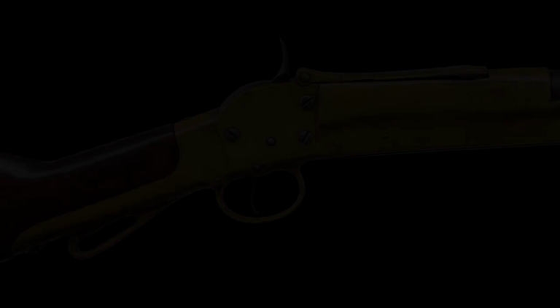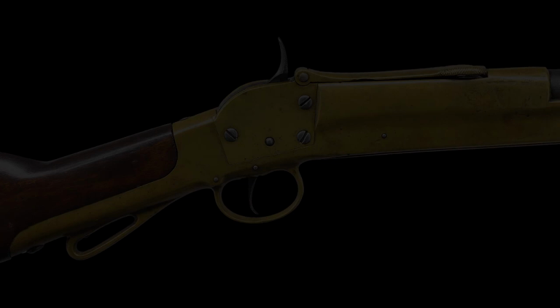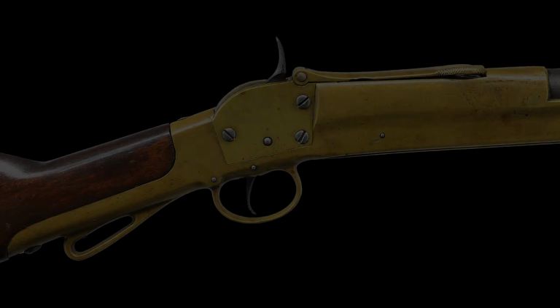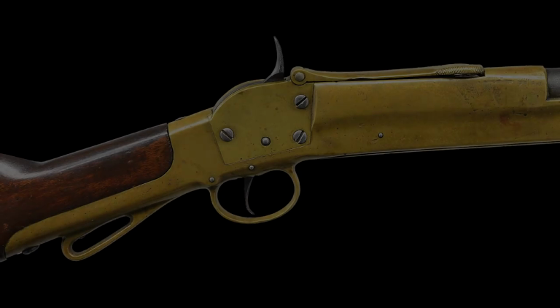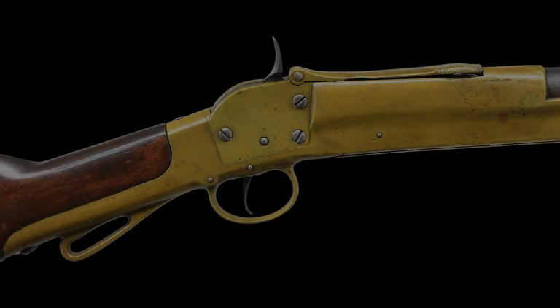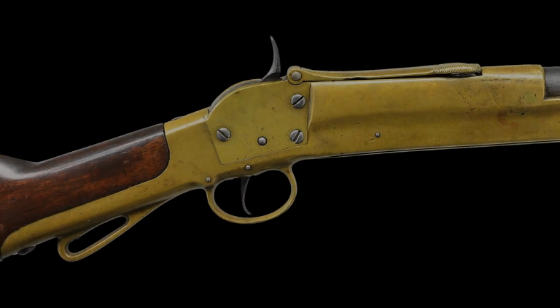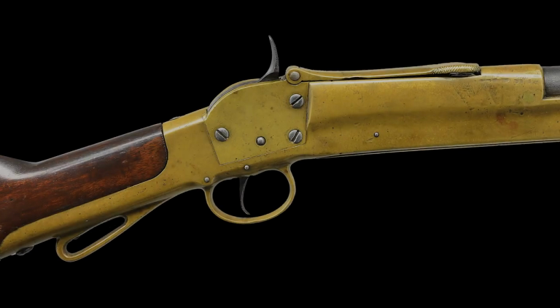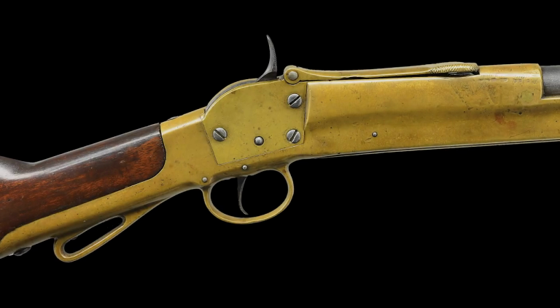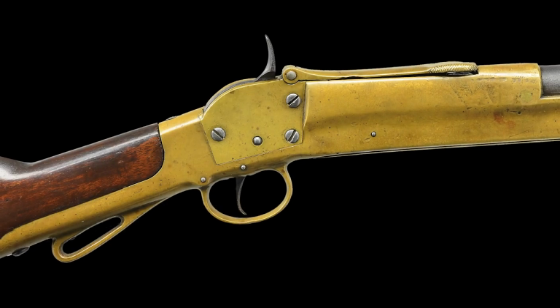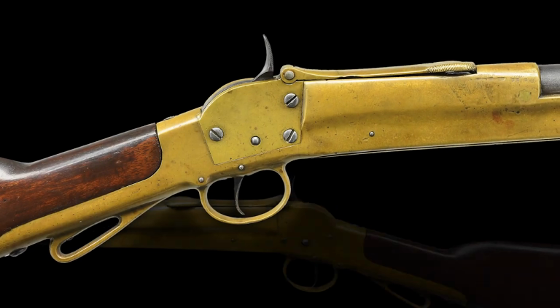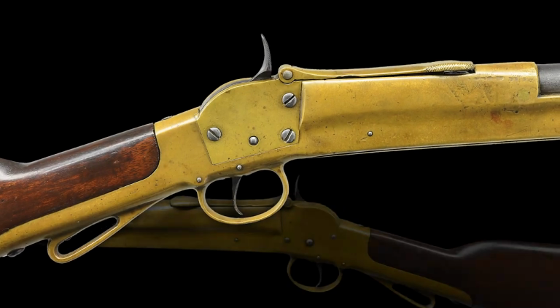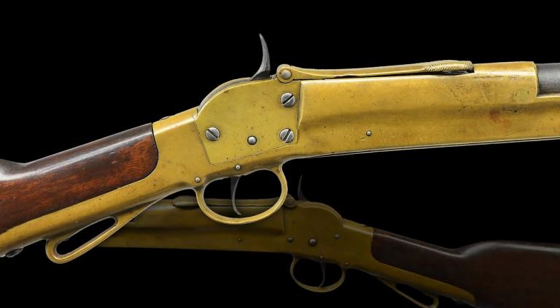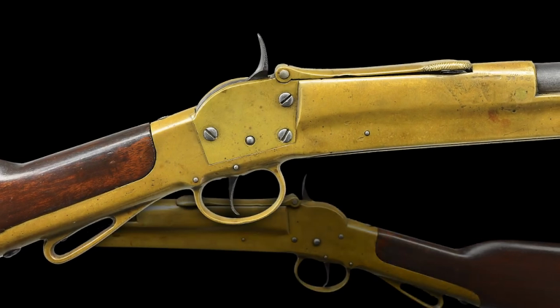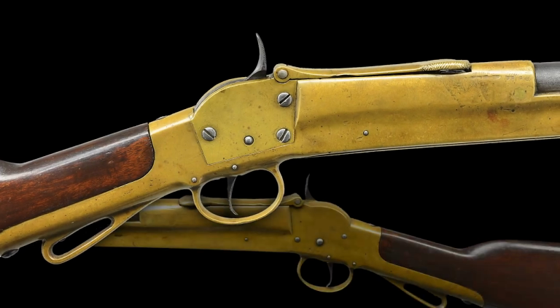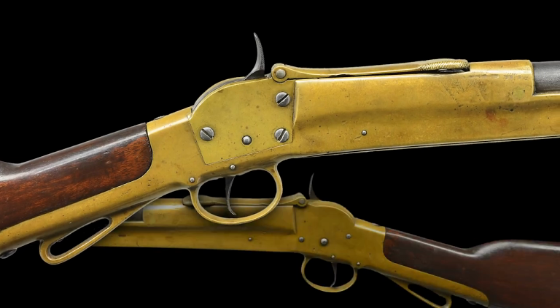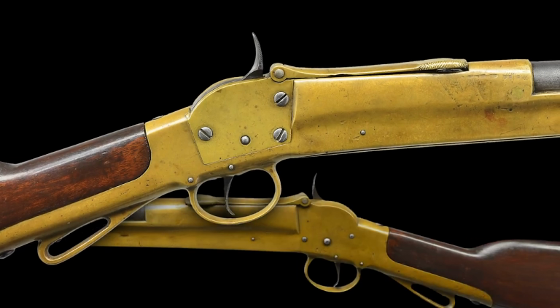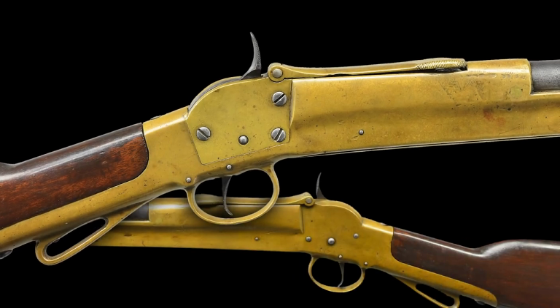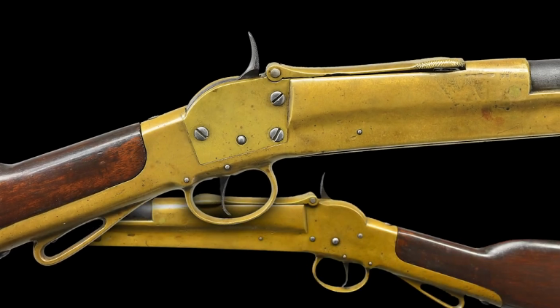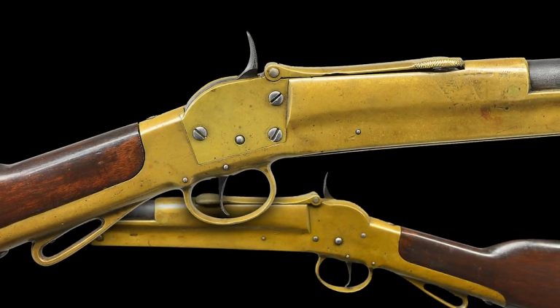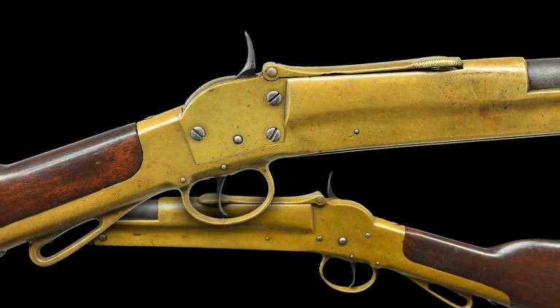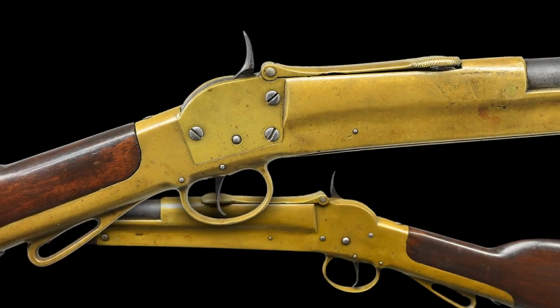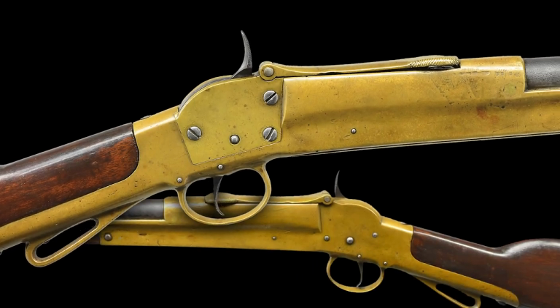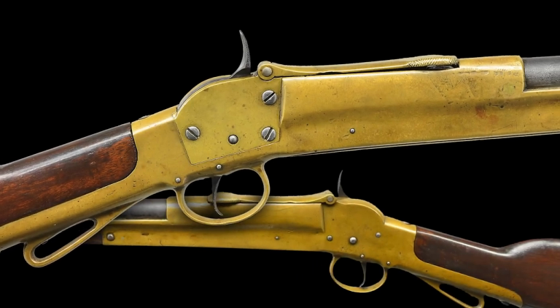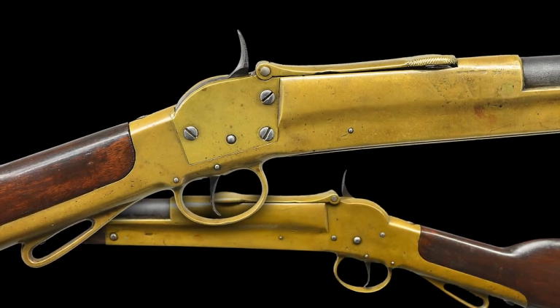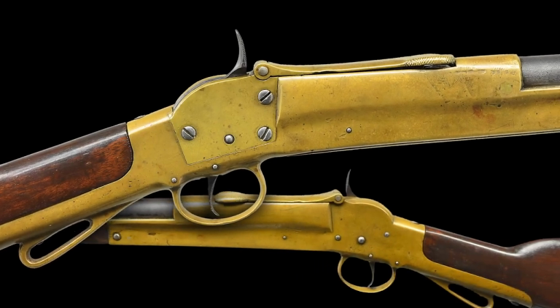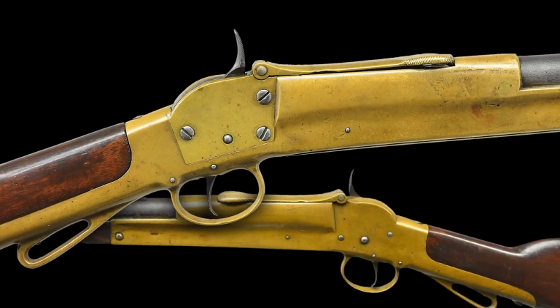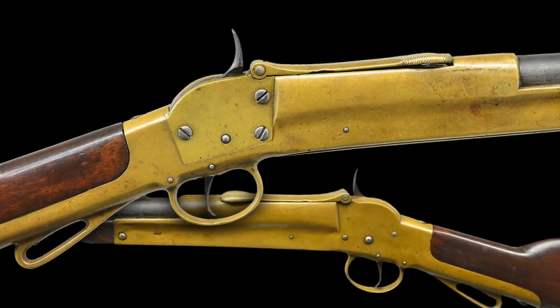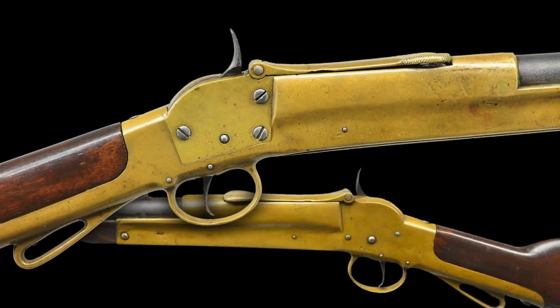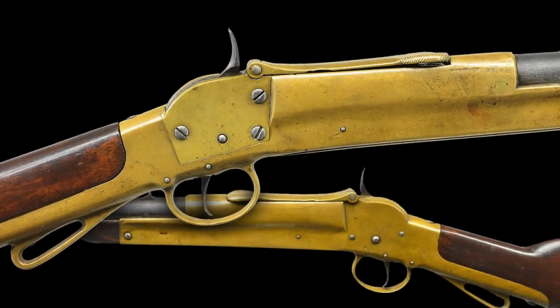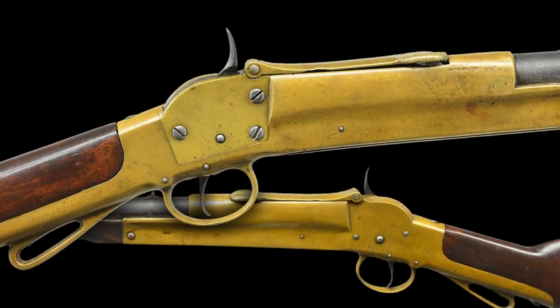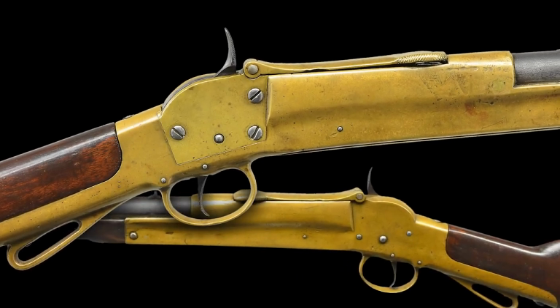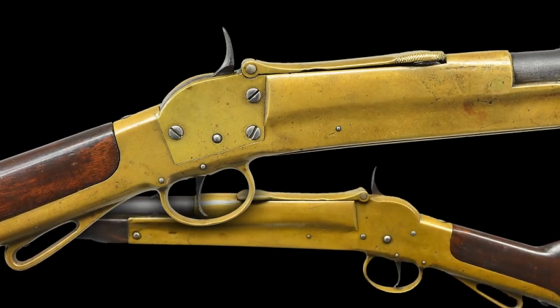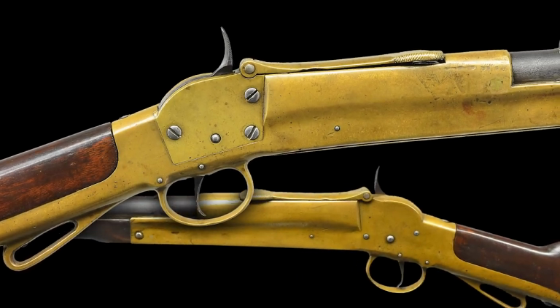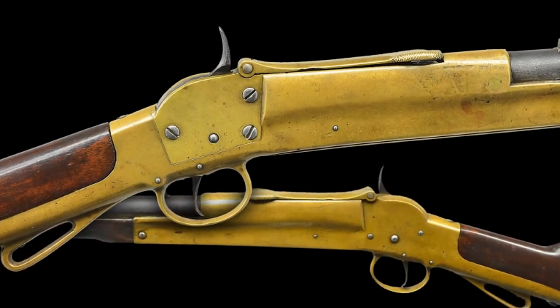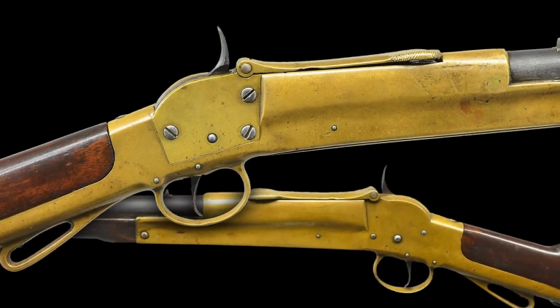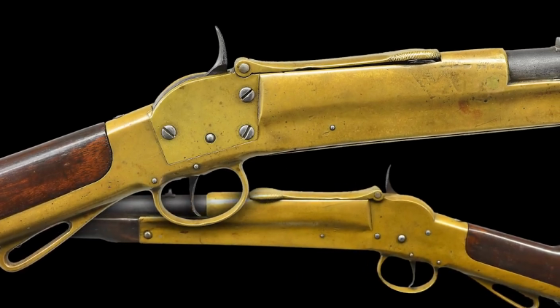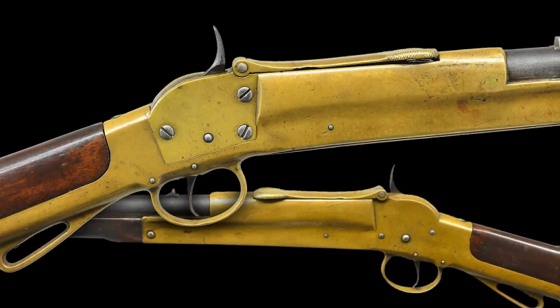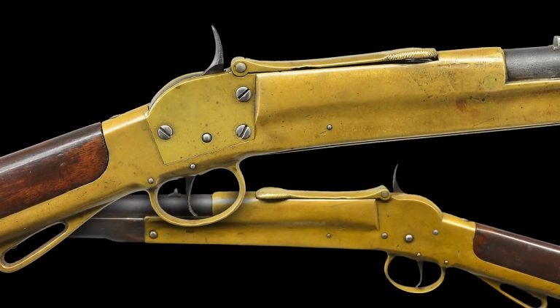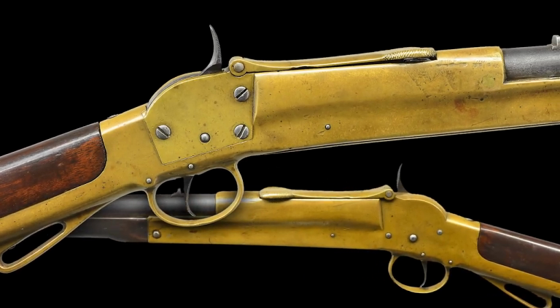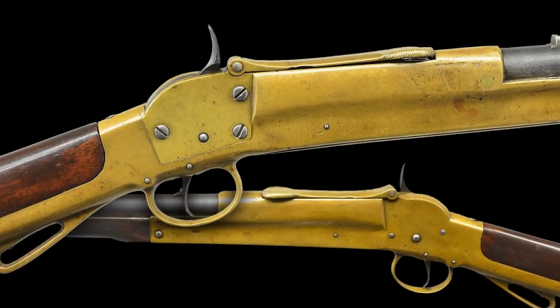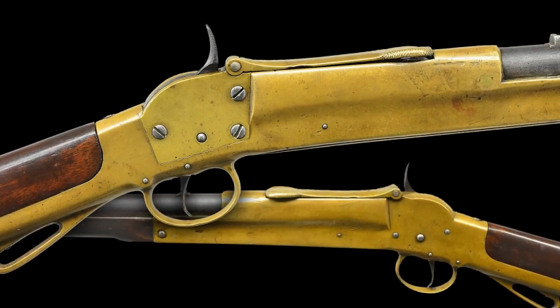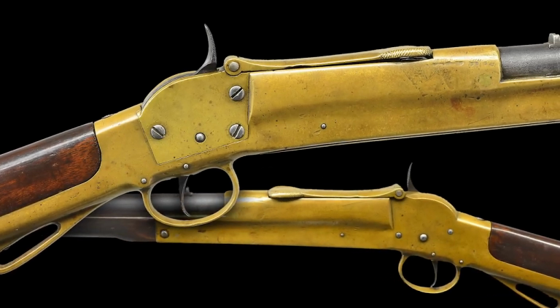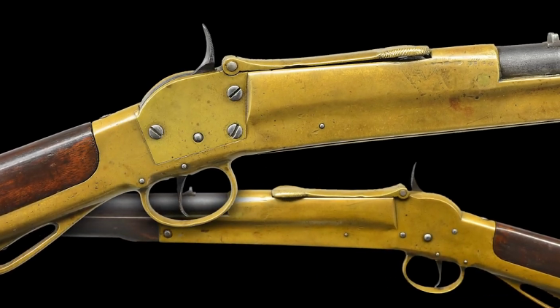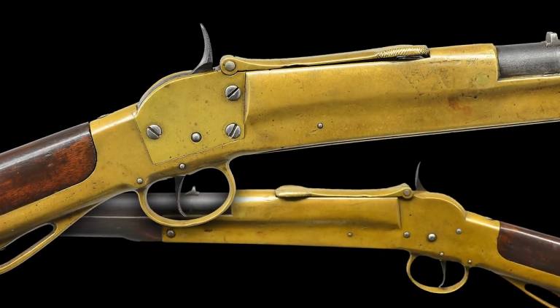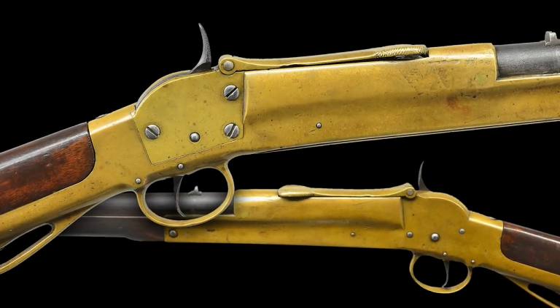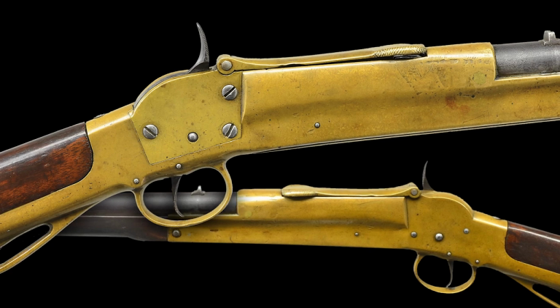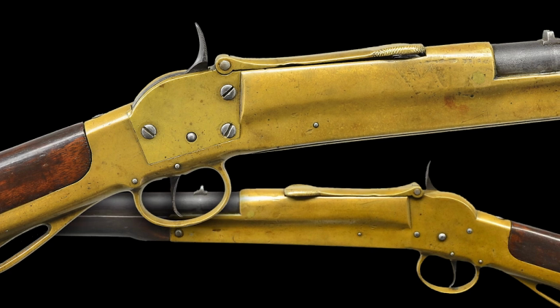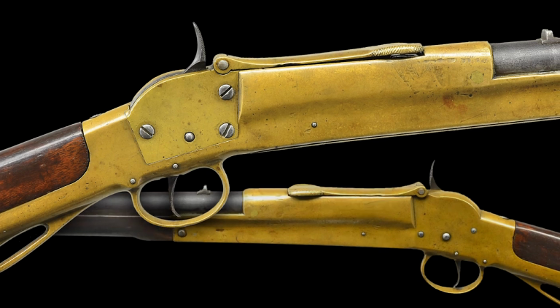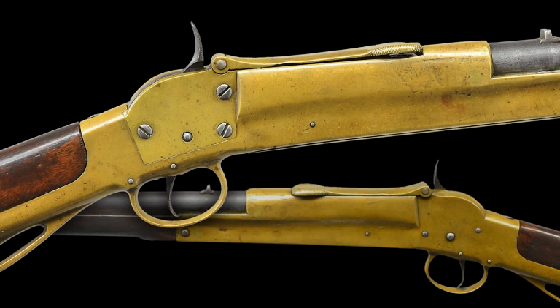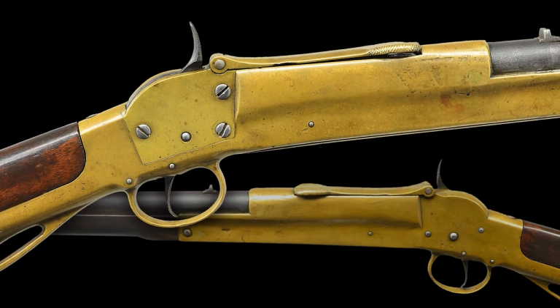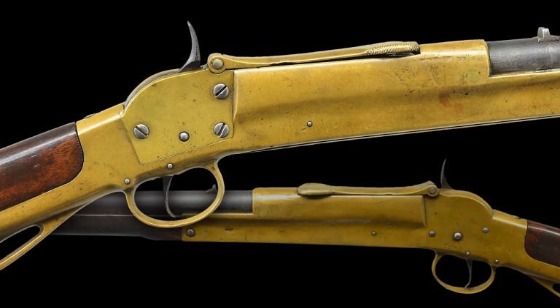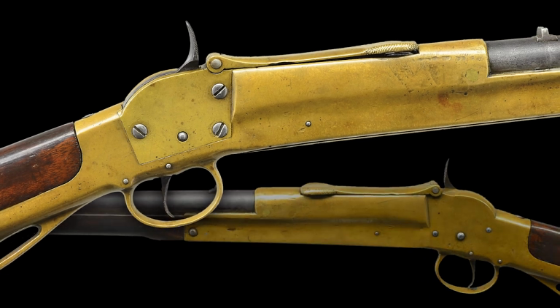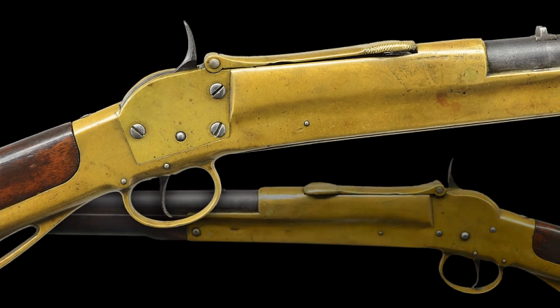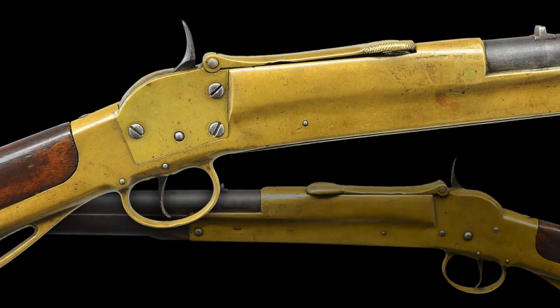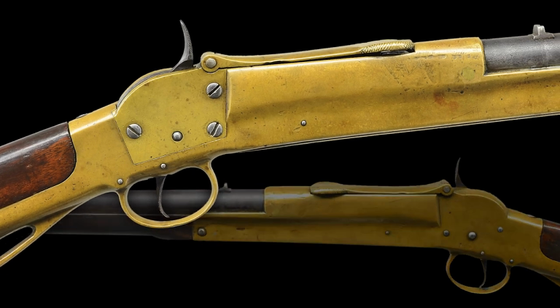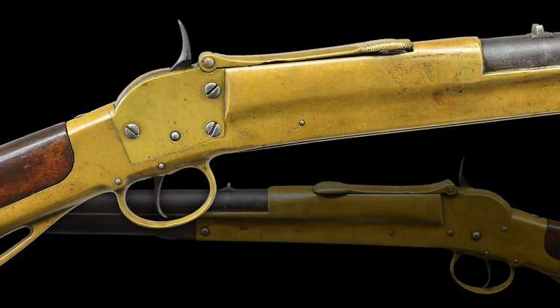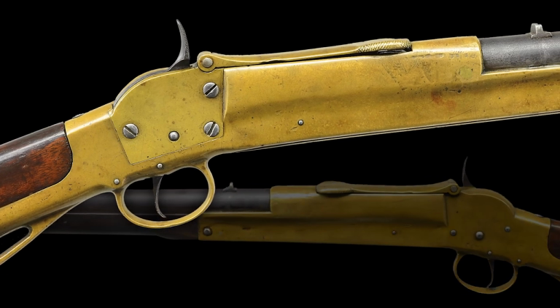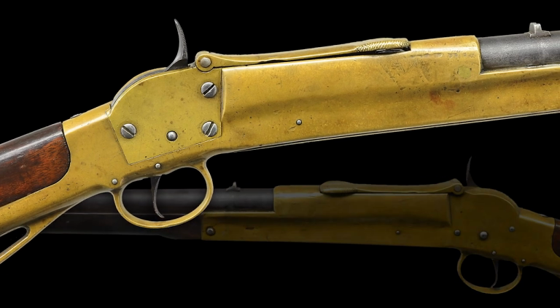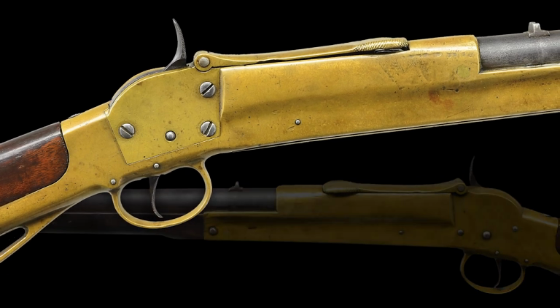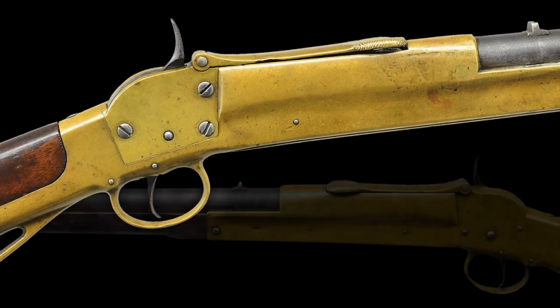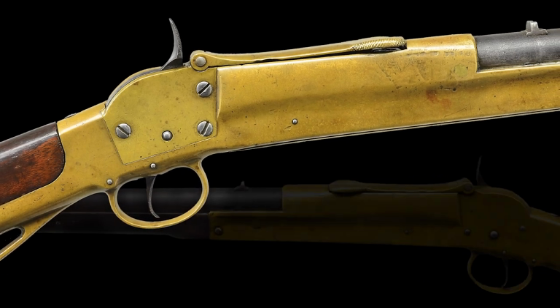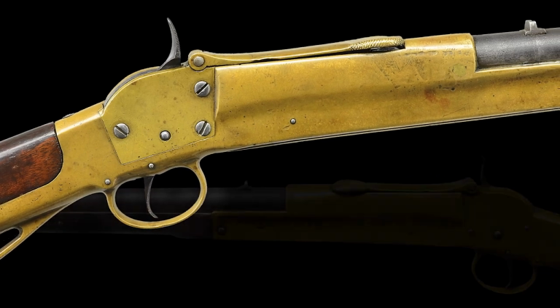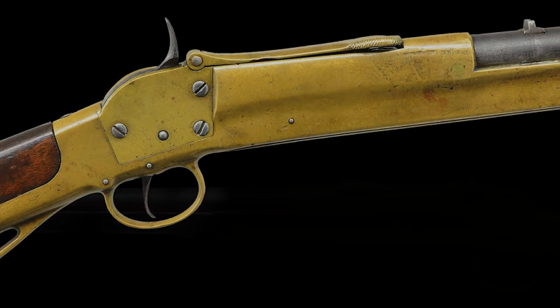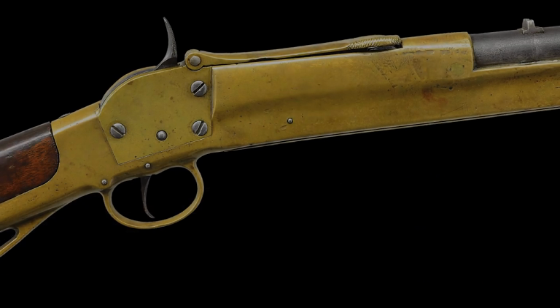Hello, I'm Nick Poulin, and today we're going to be taking a closer look at a rare and fine Confederate first model Morse carbine.